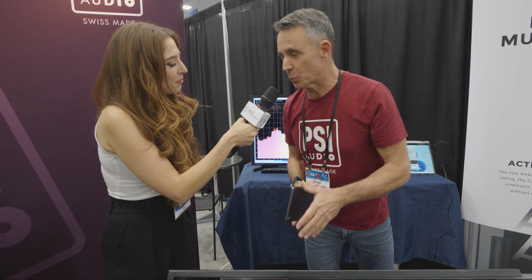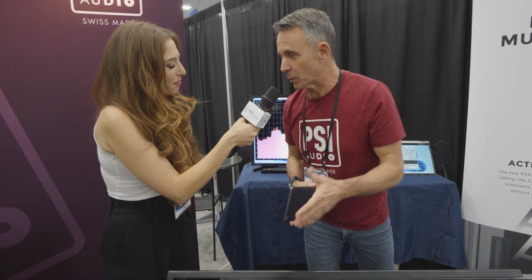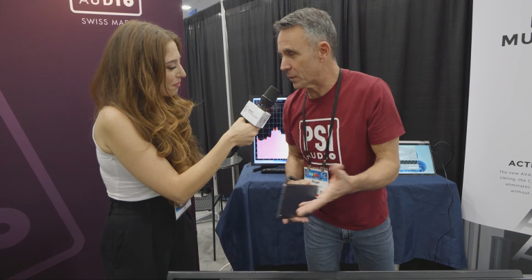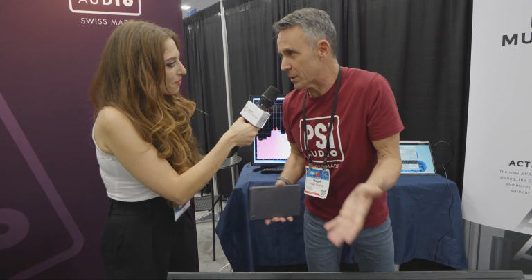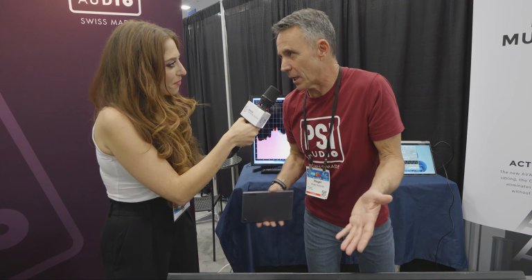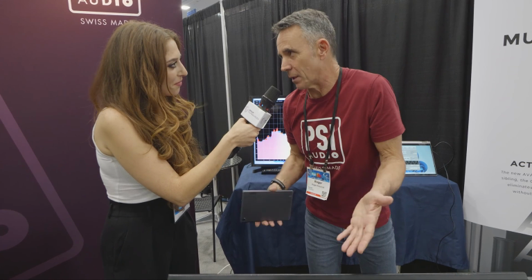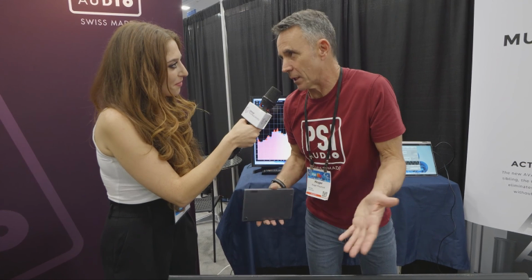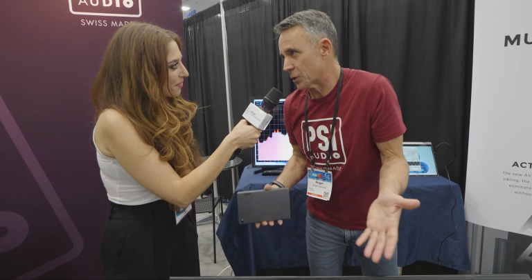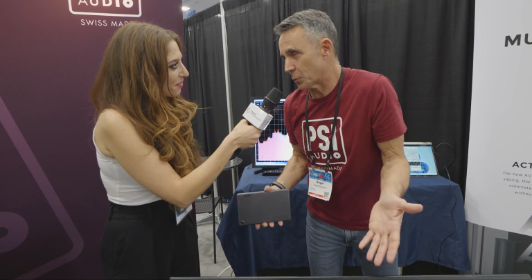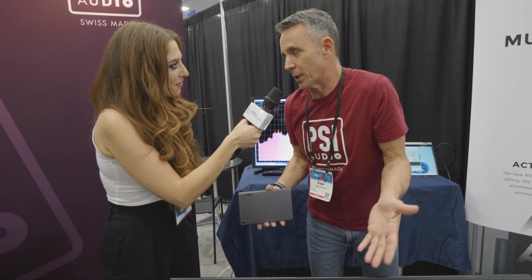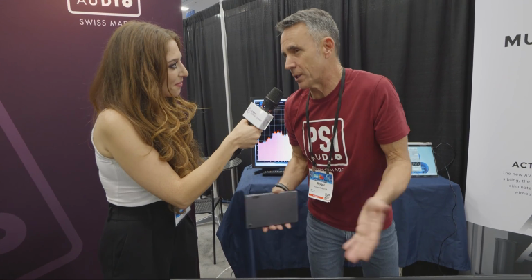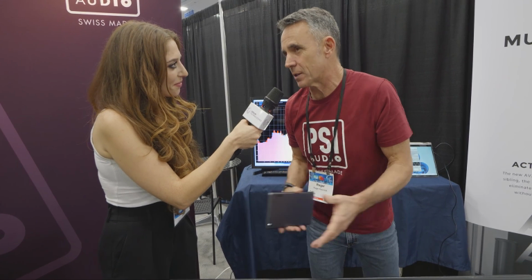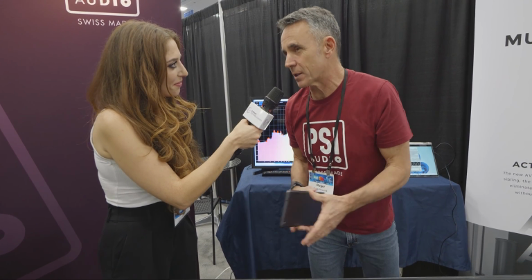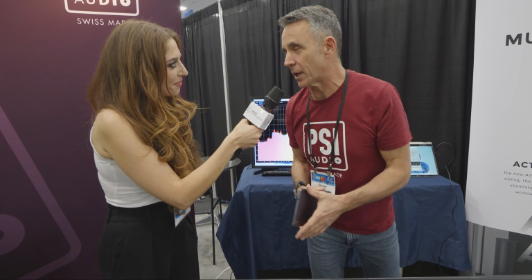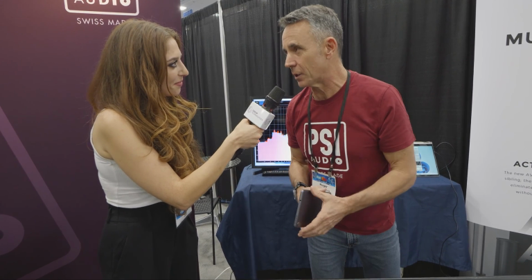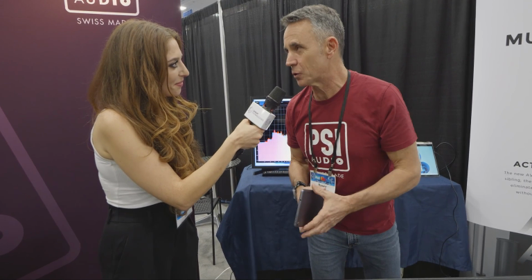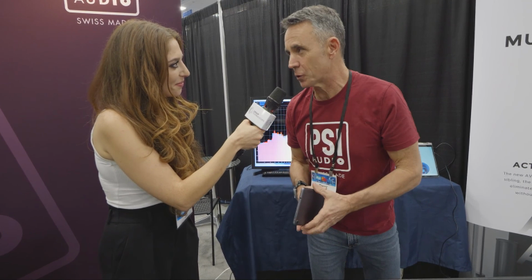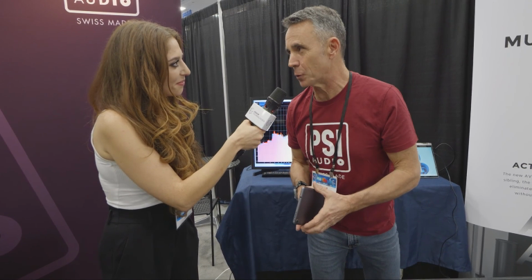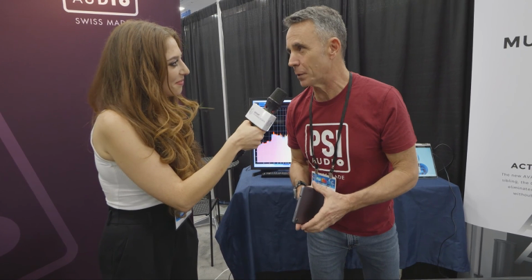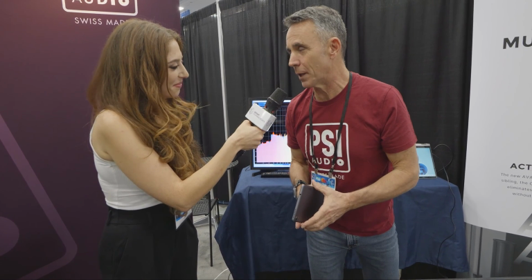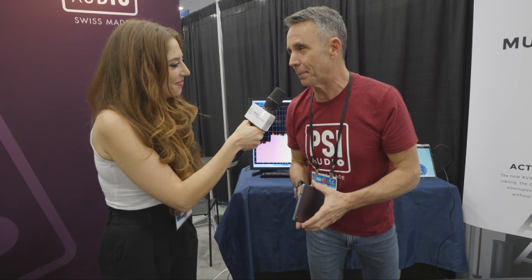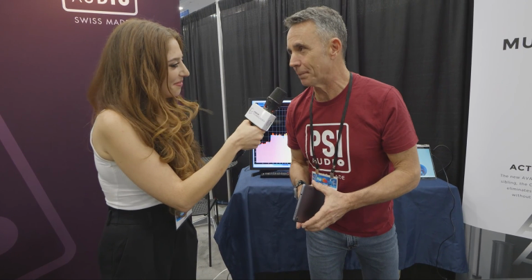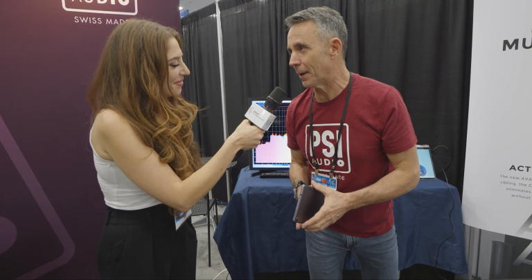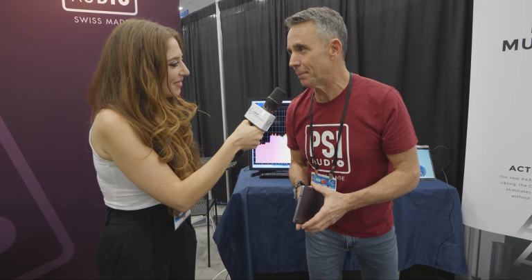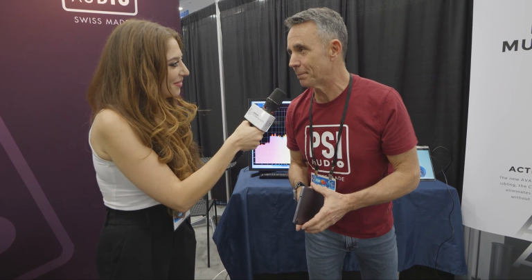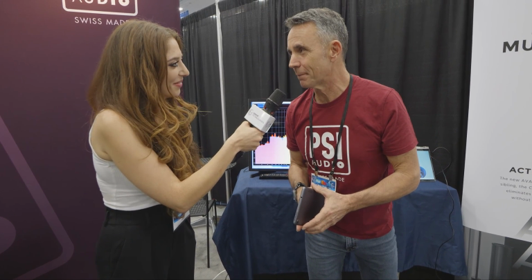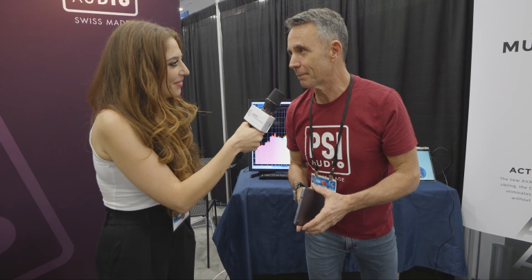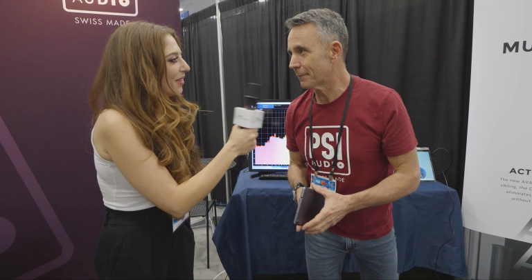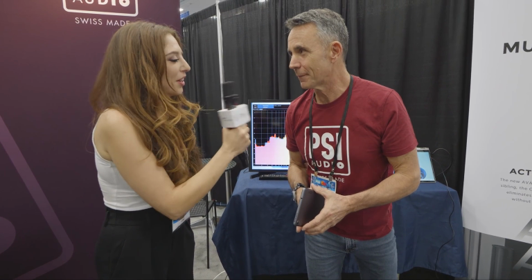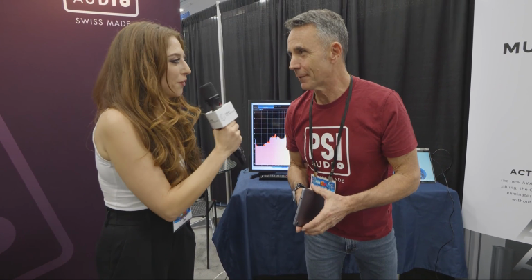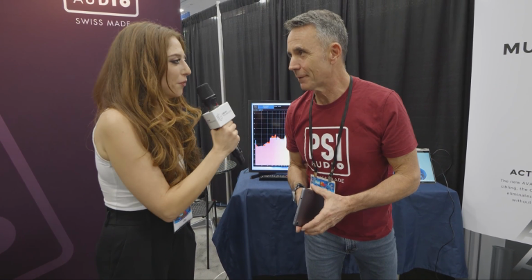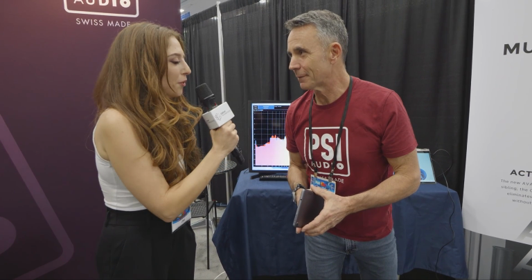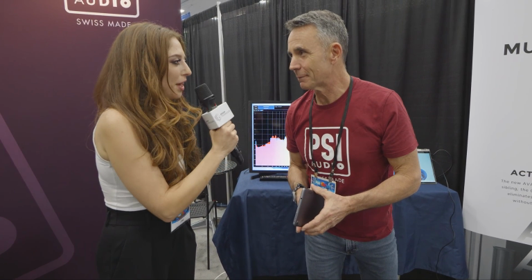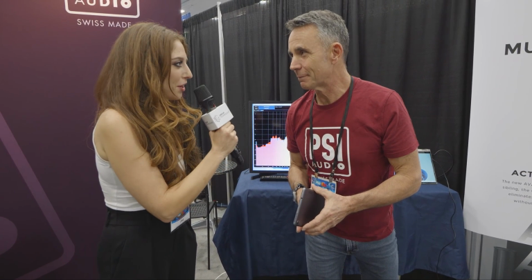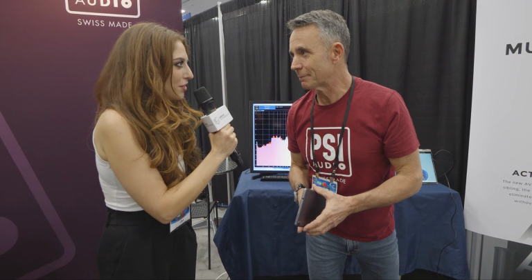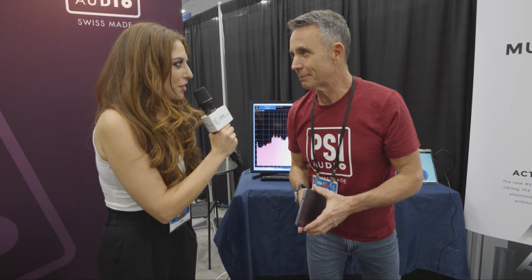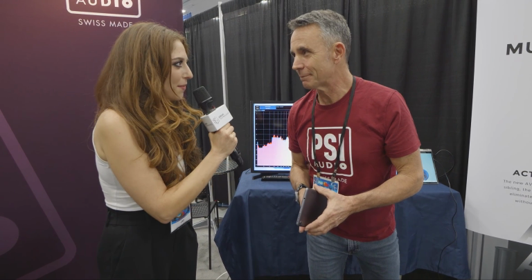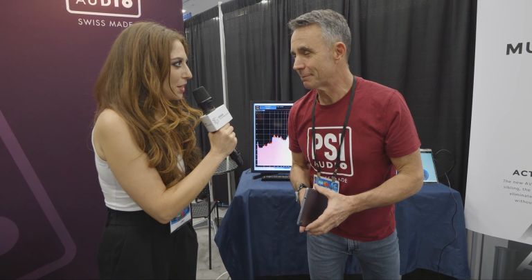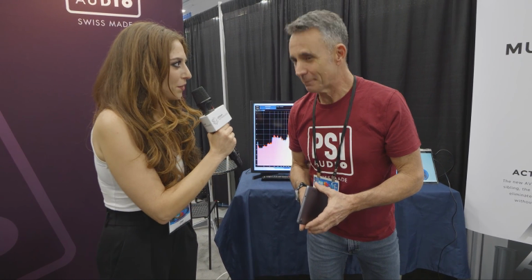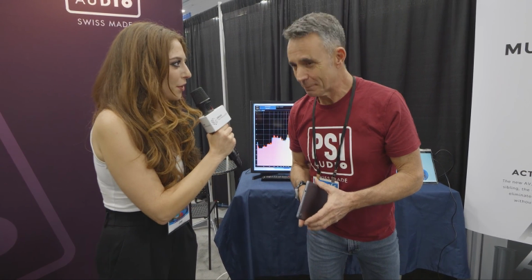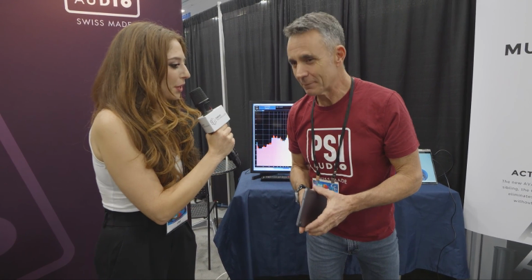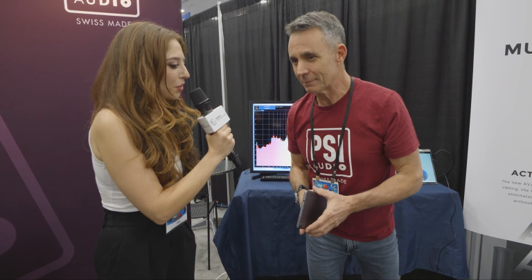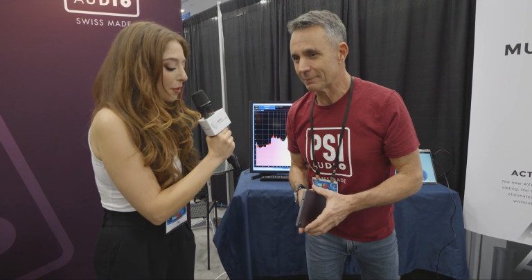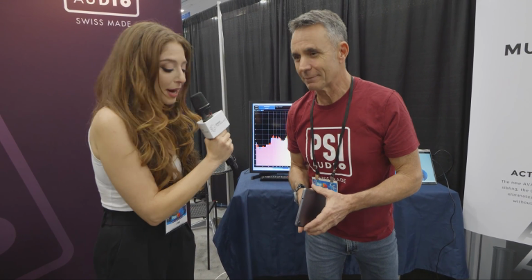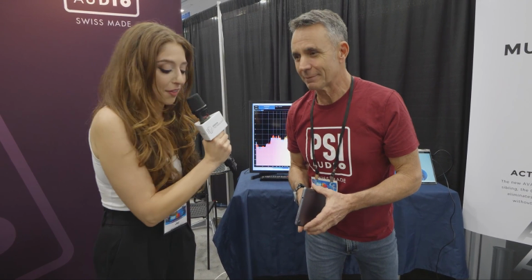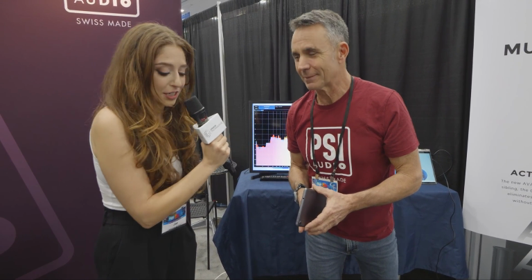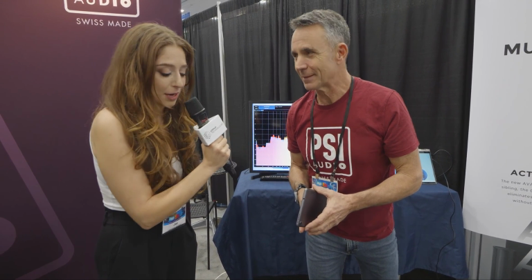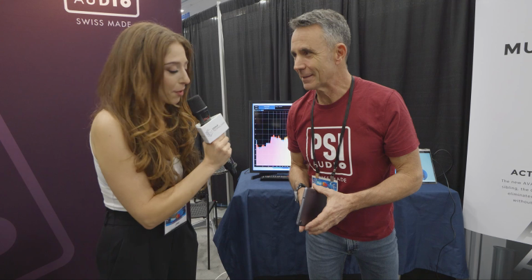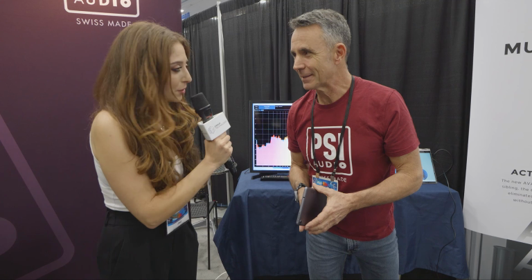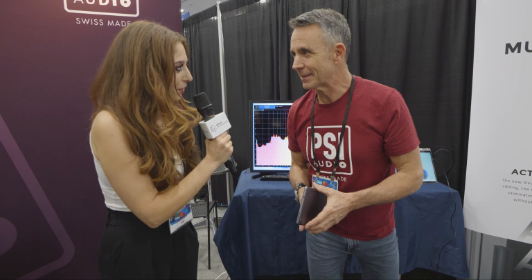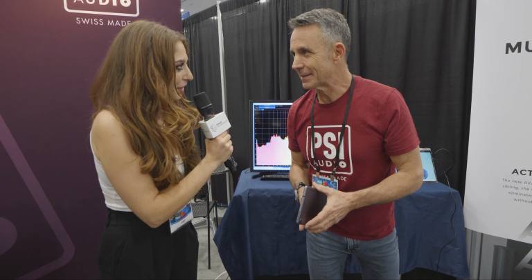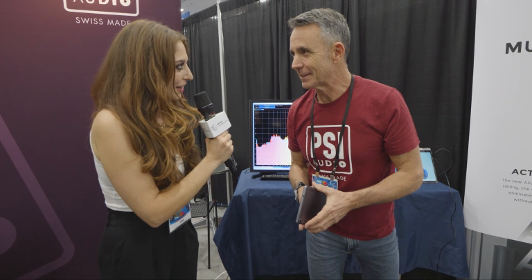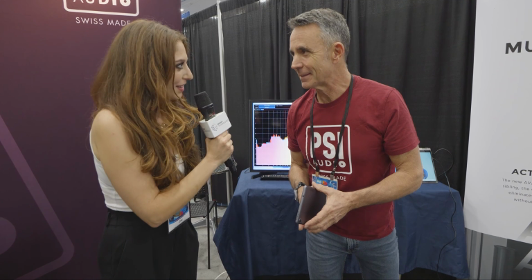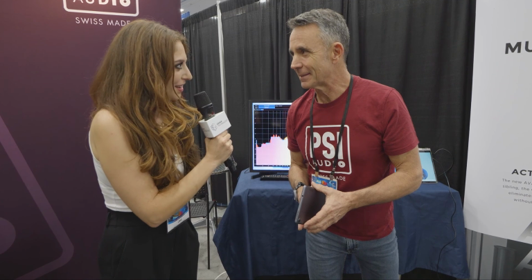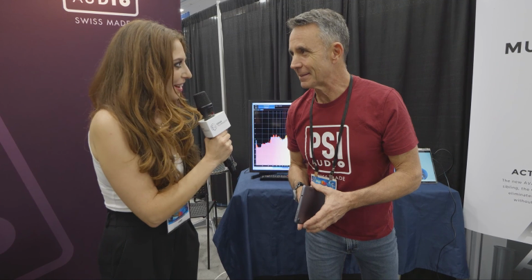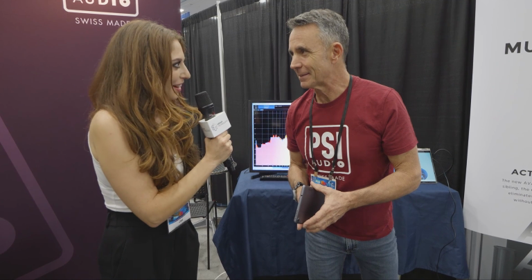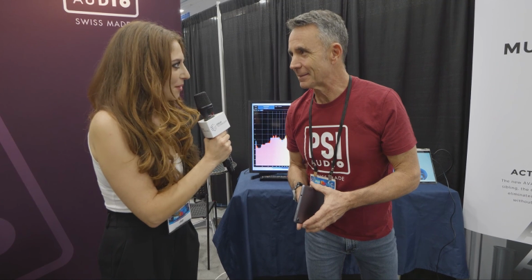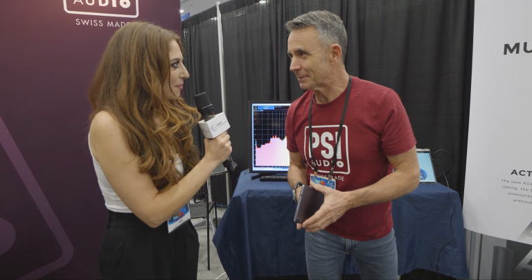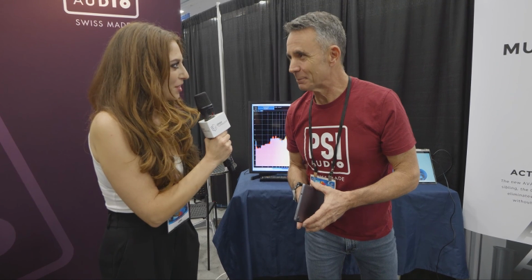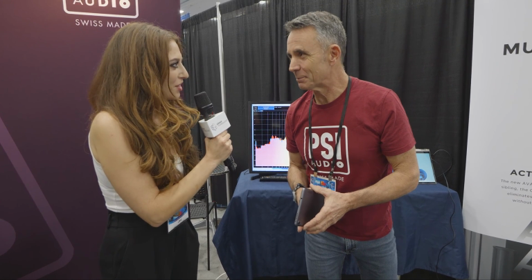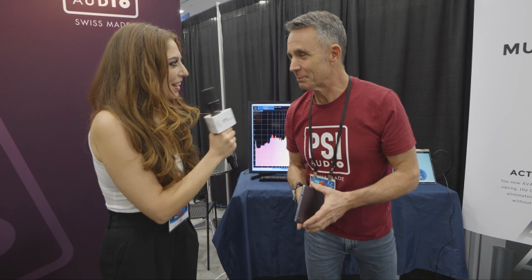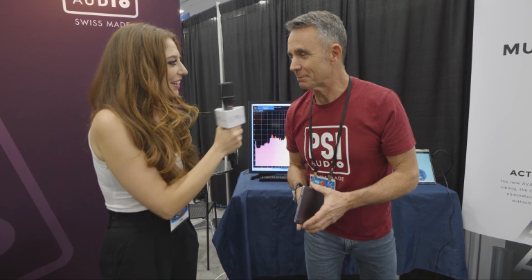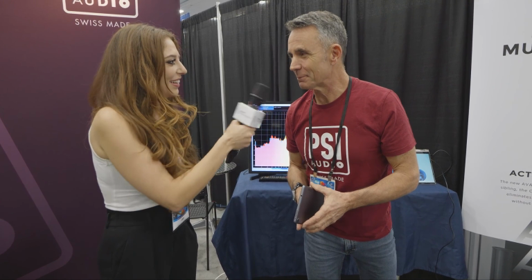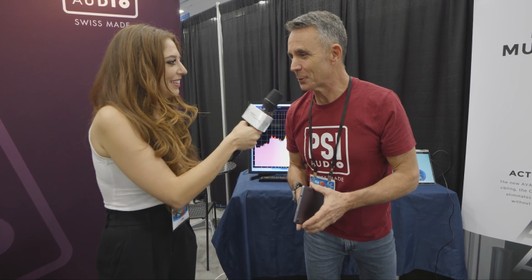You can definitely tell a difference, and it does the same thing in your room — that's what it's designed to do. Wonderful. Thank you so much for going through it. The demo is really exciting, I appreciate it.